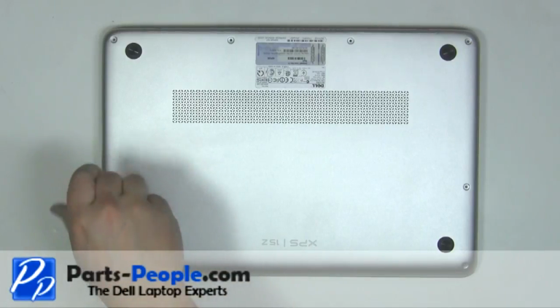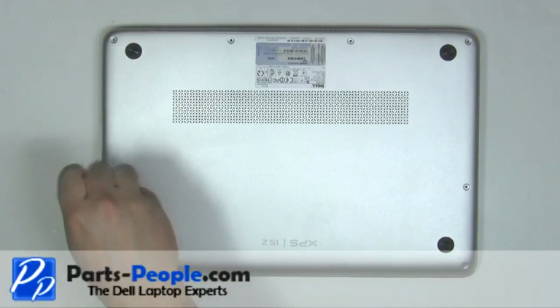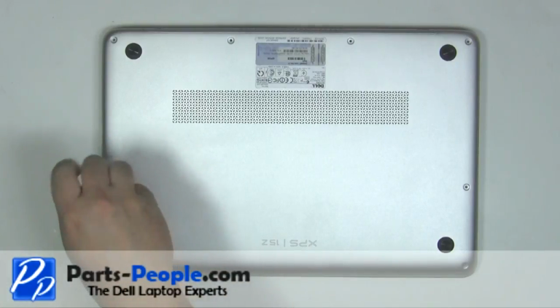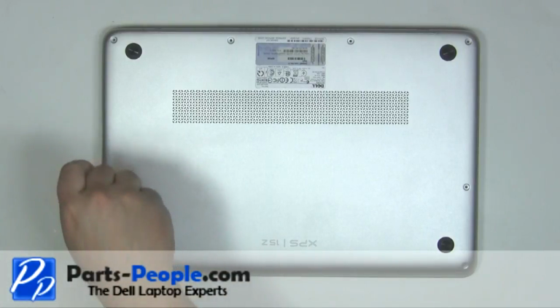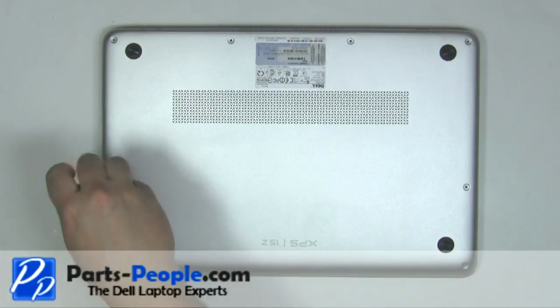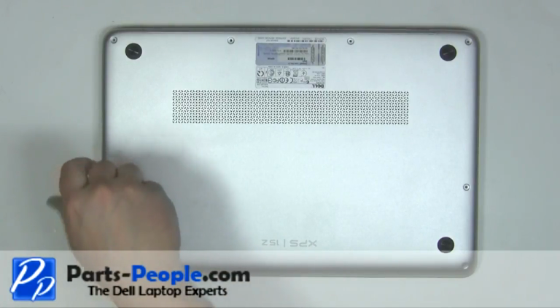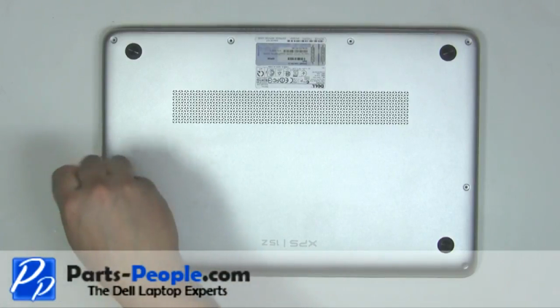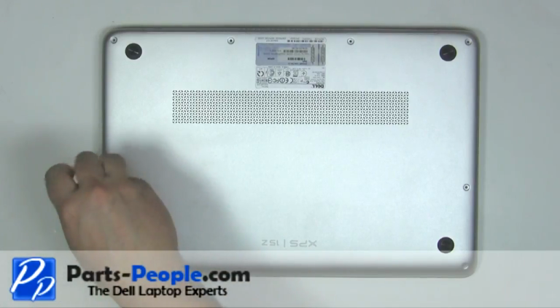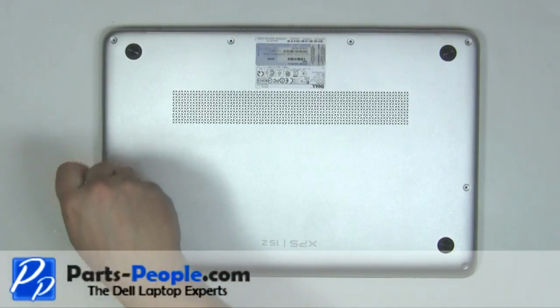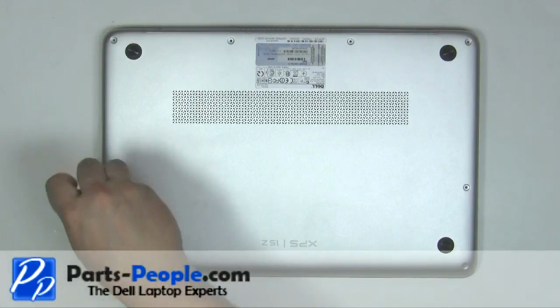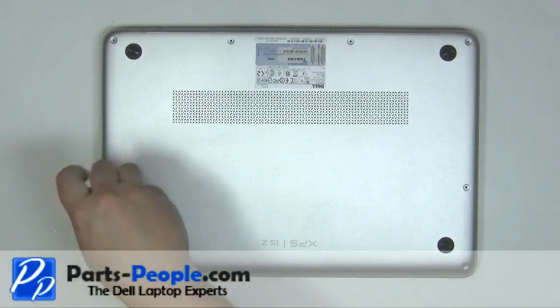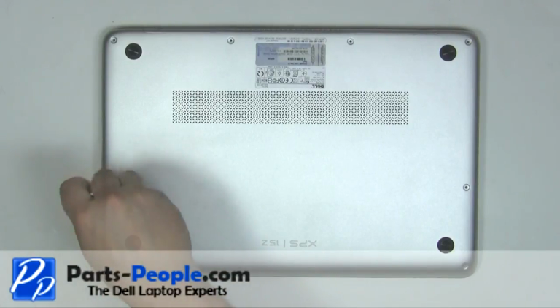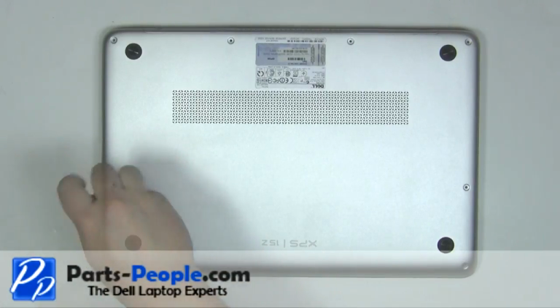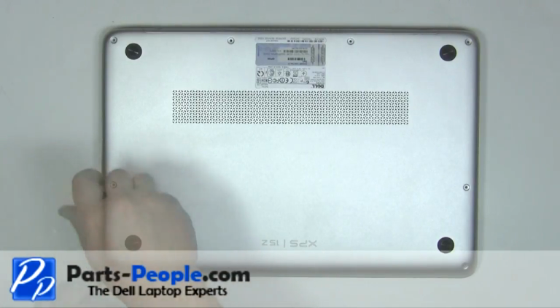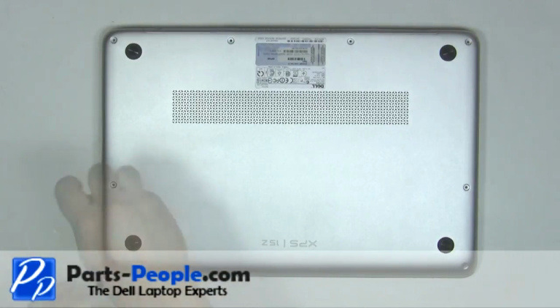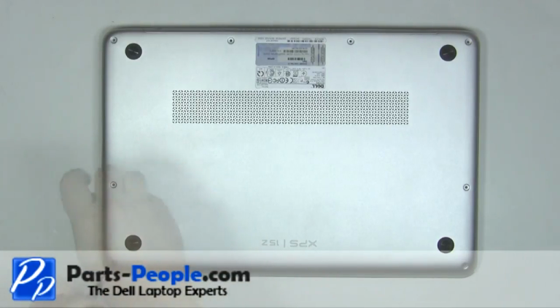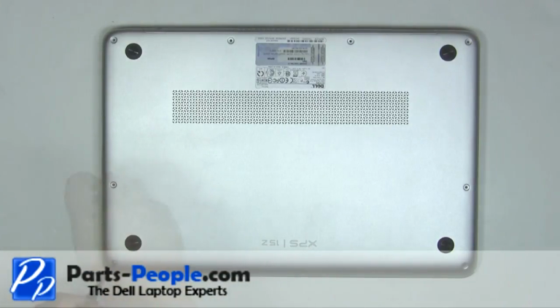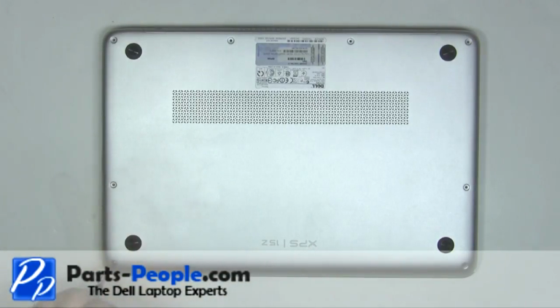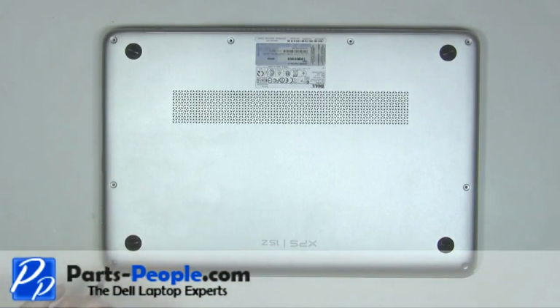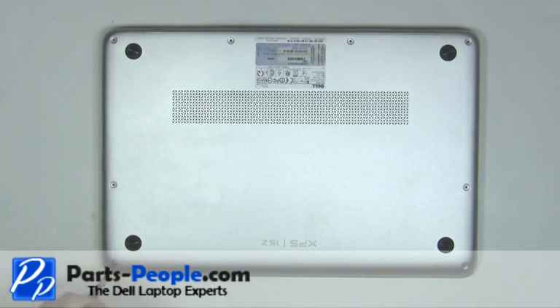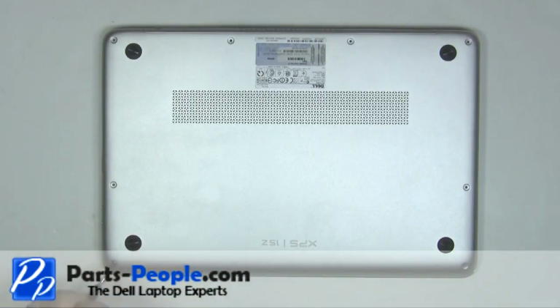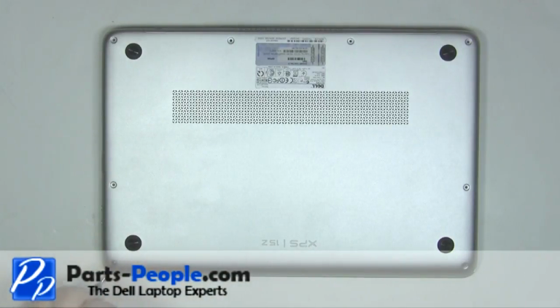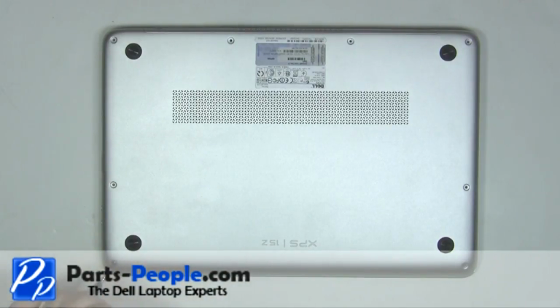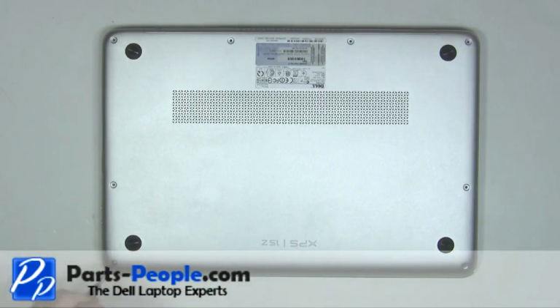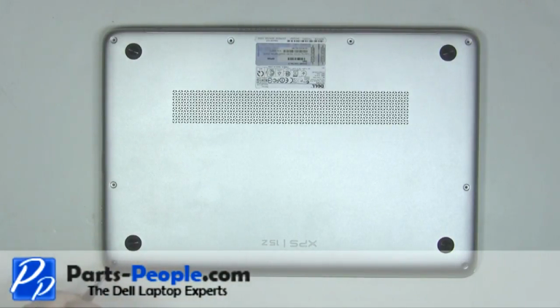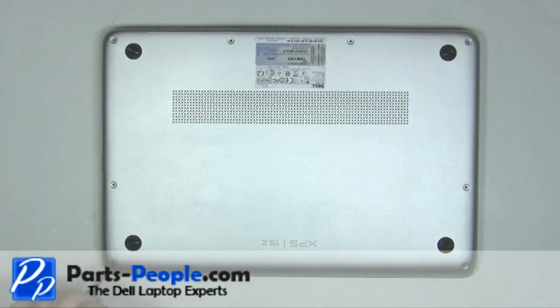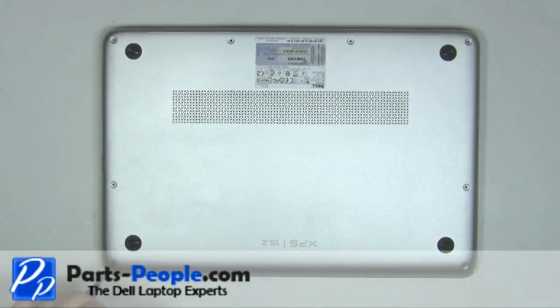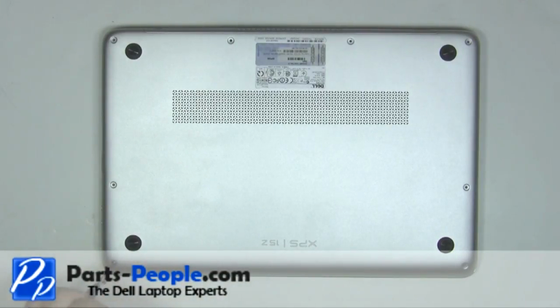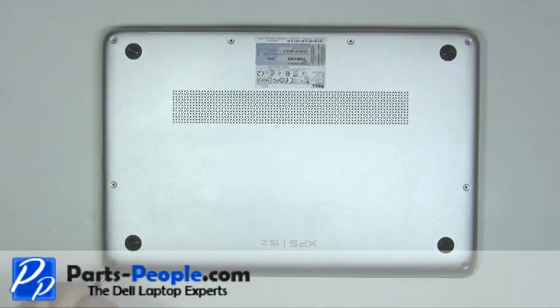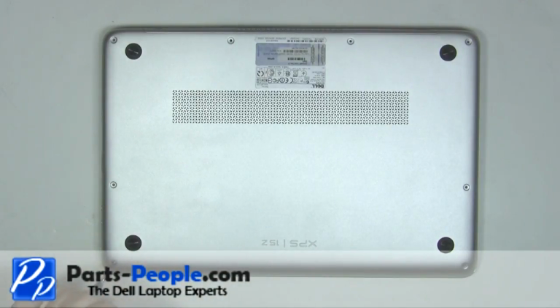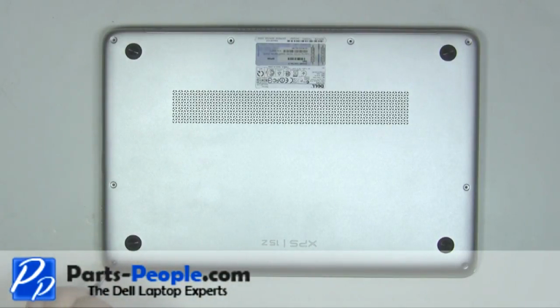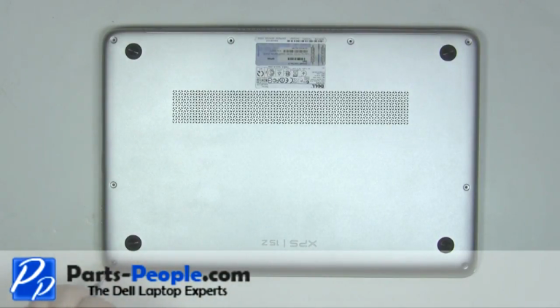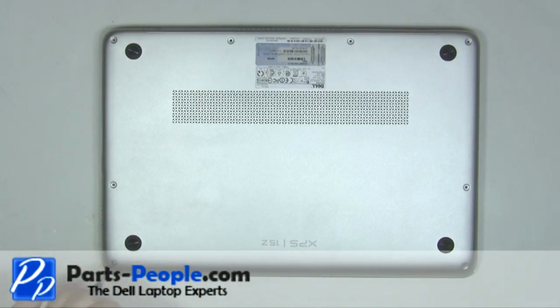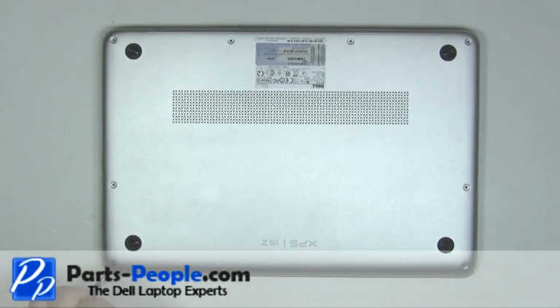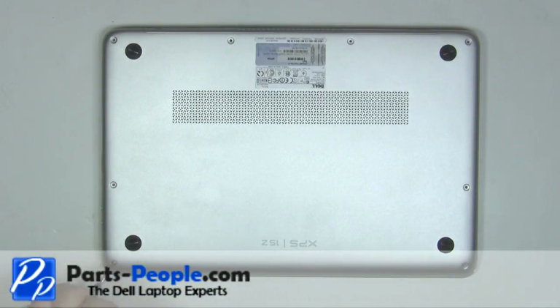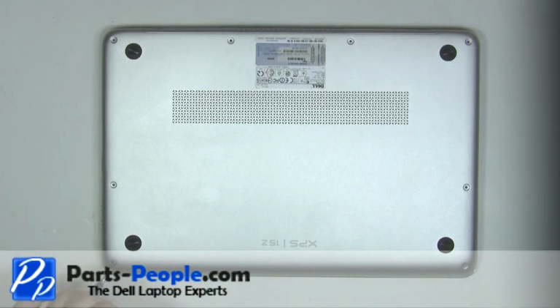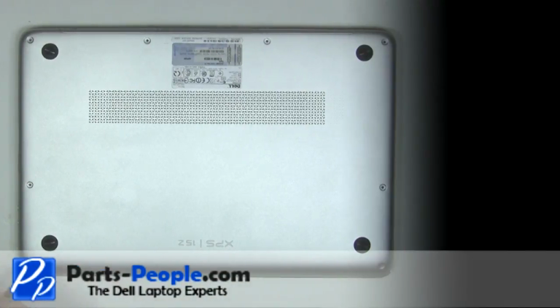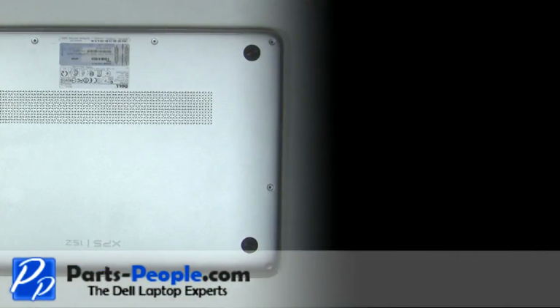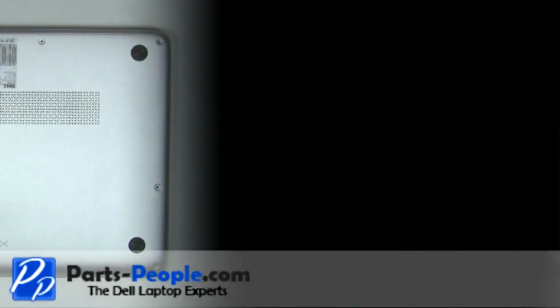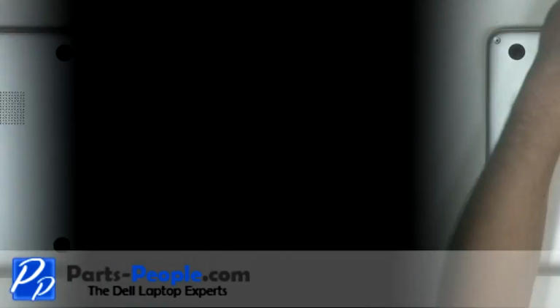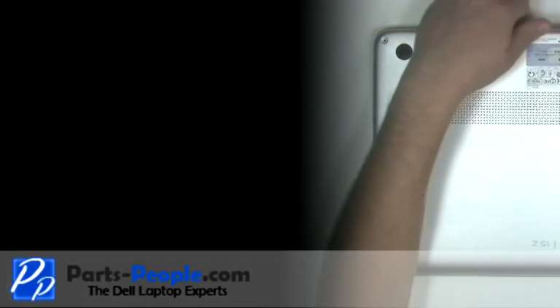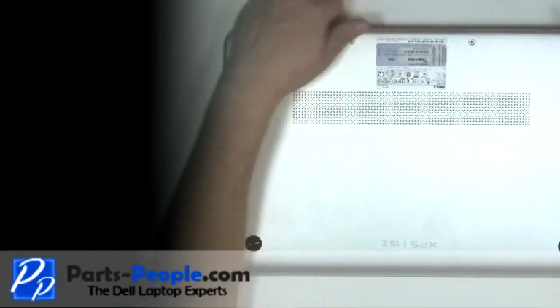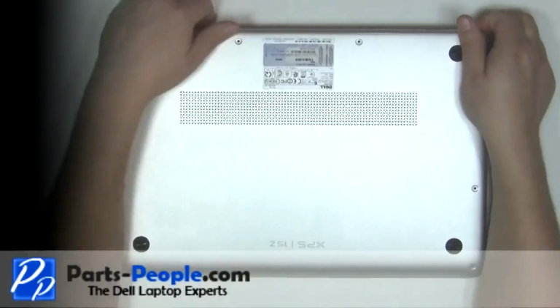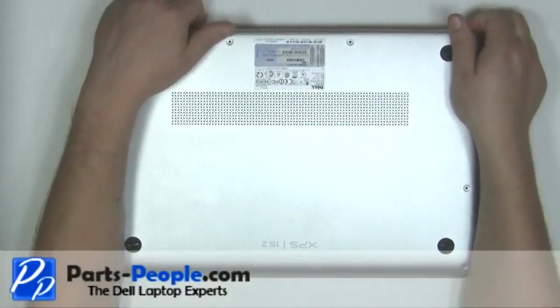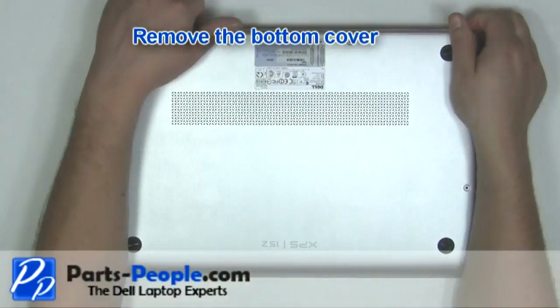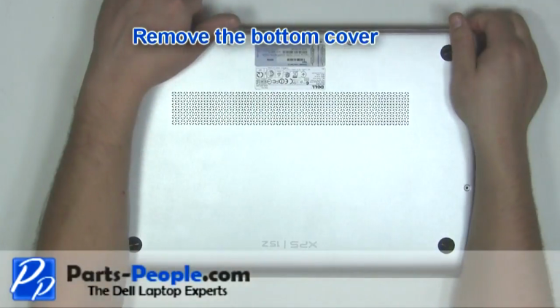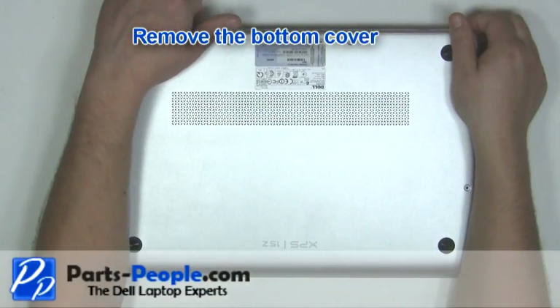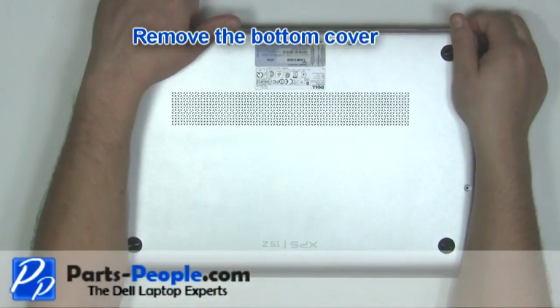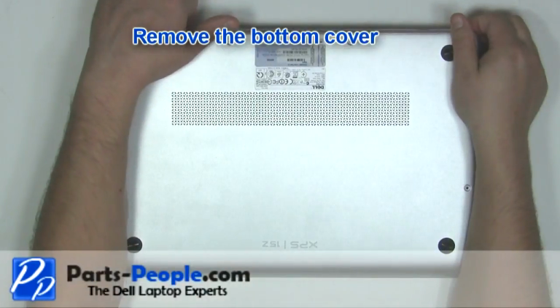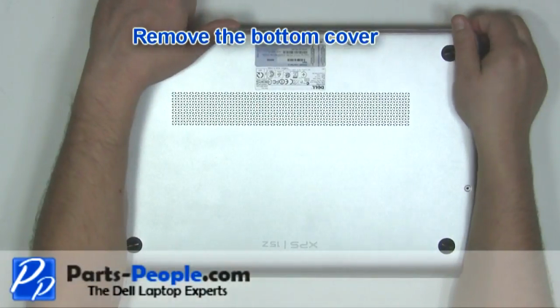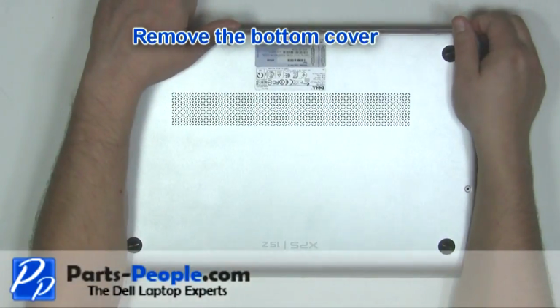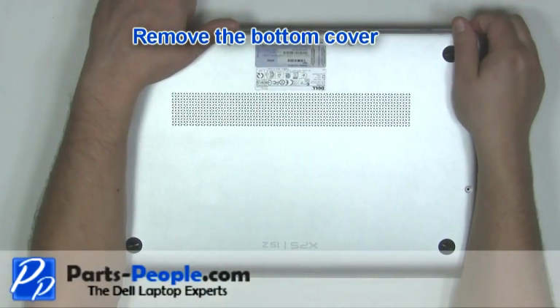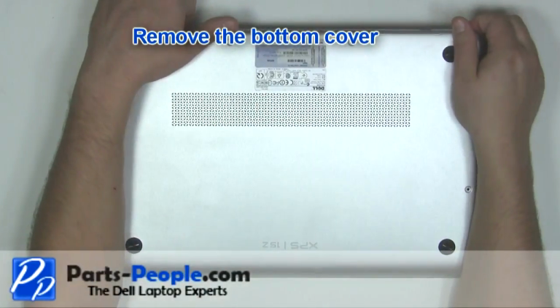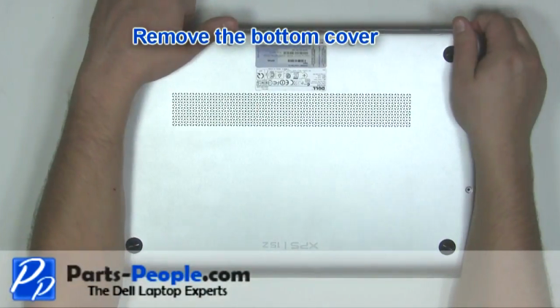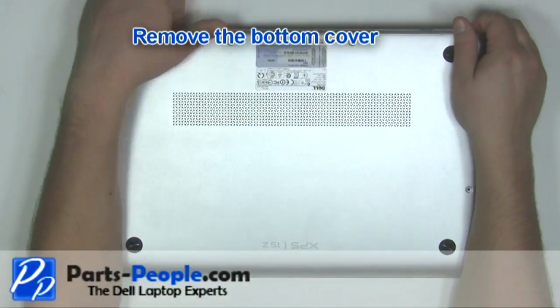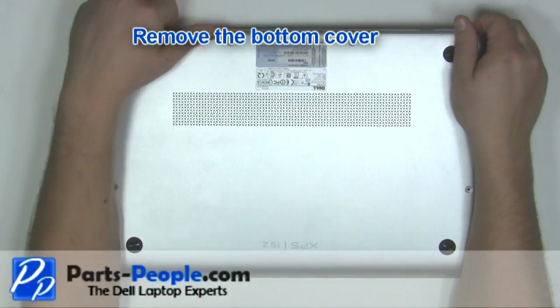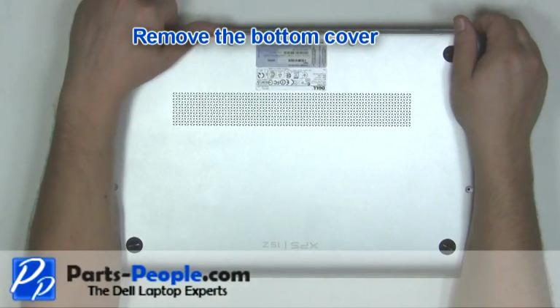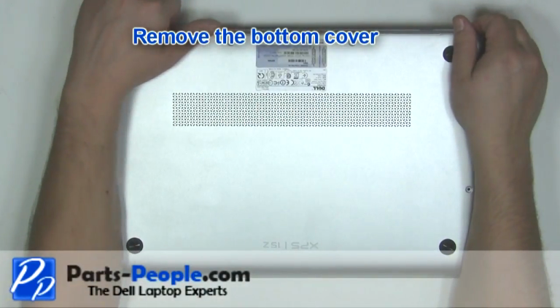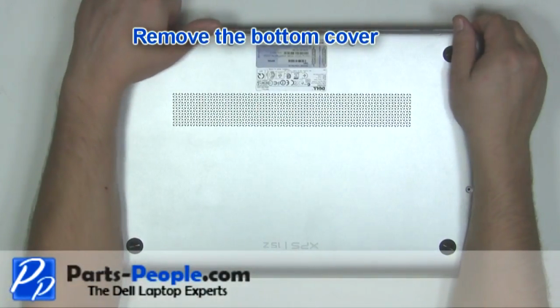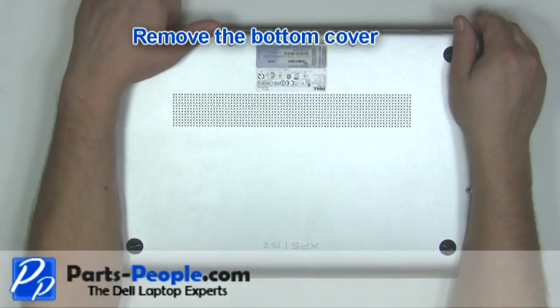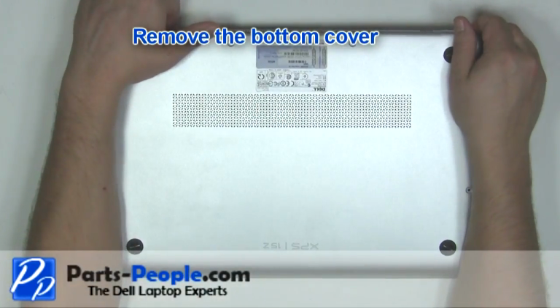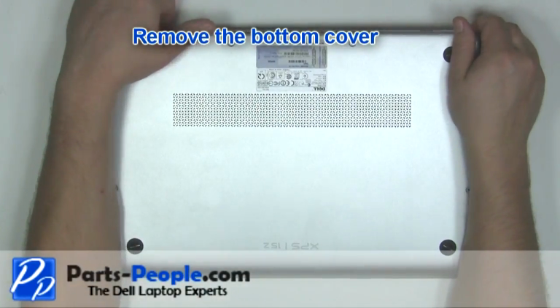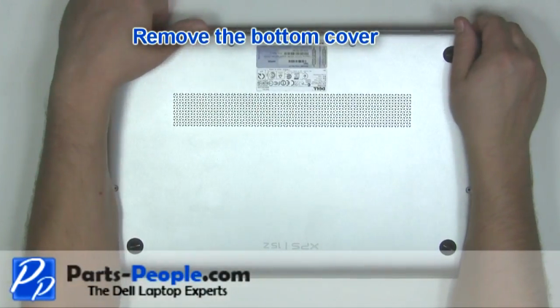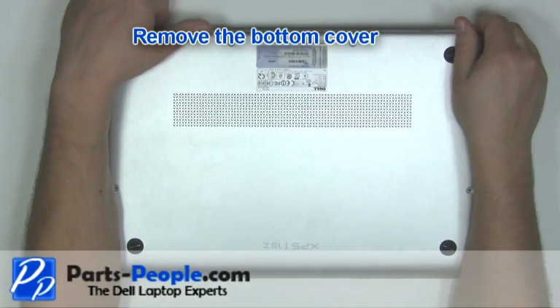Remove the two screws. Remove the bottom cover.